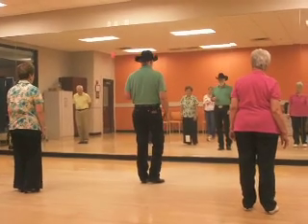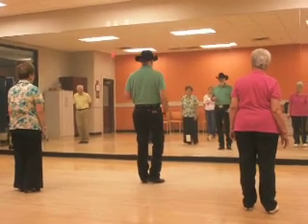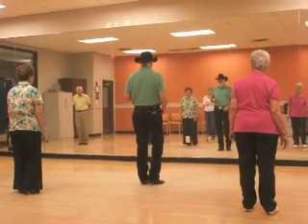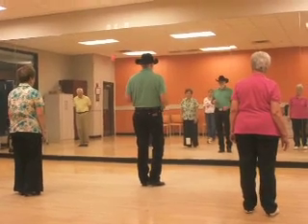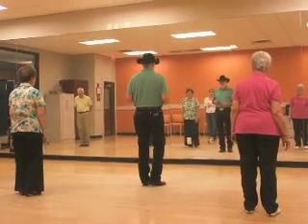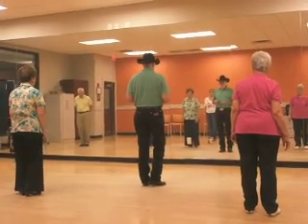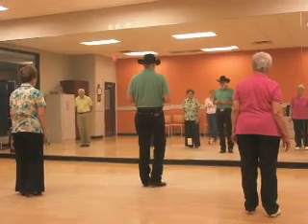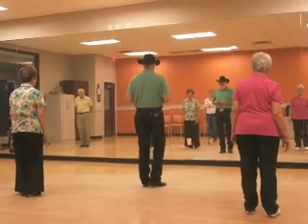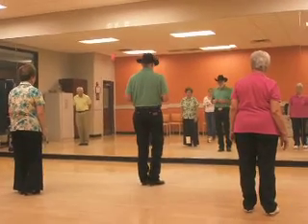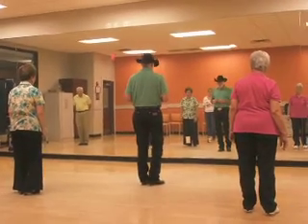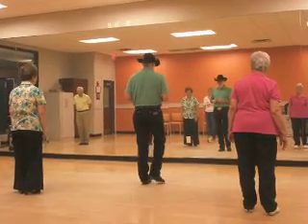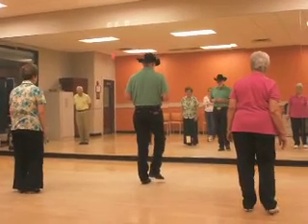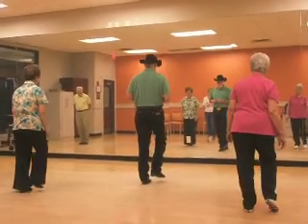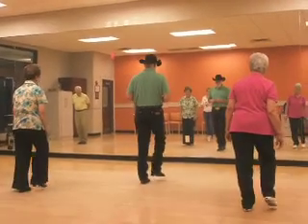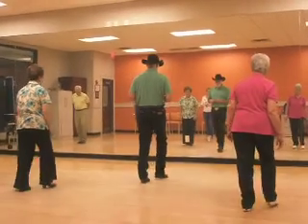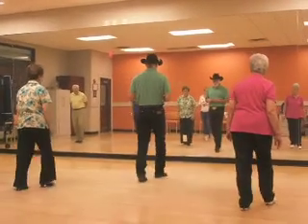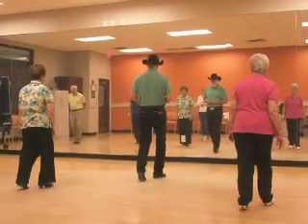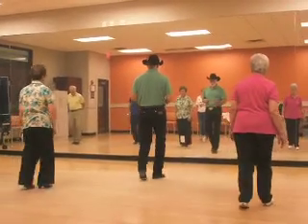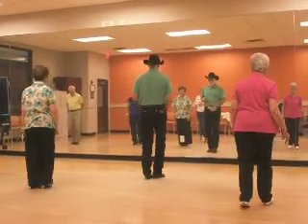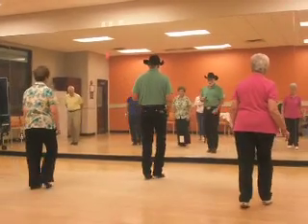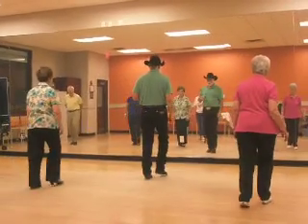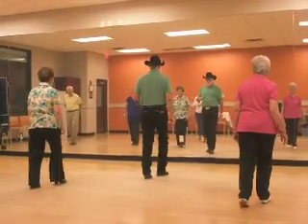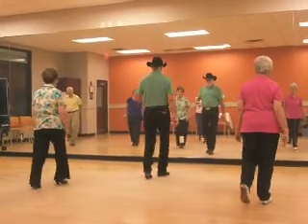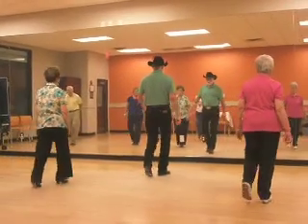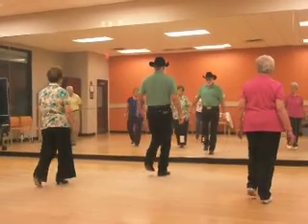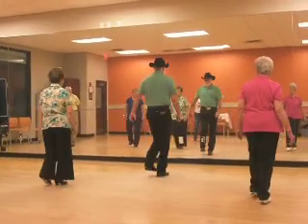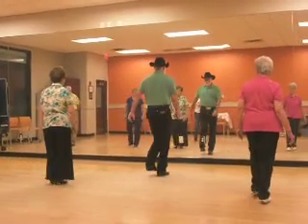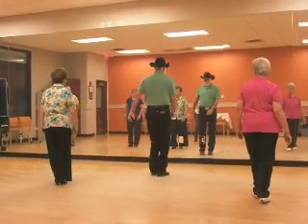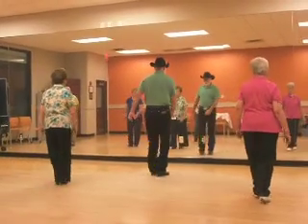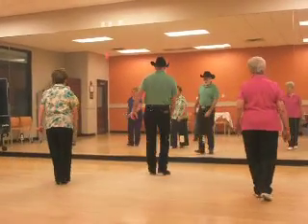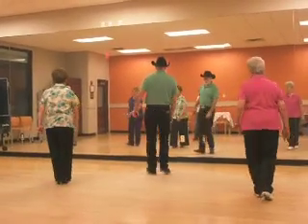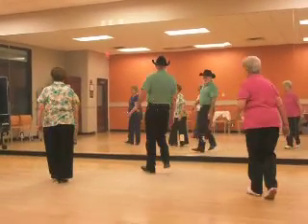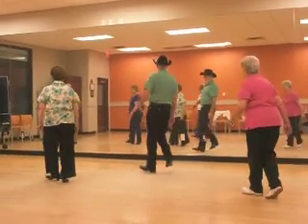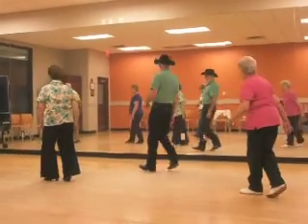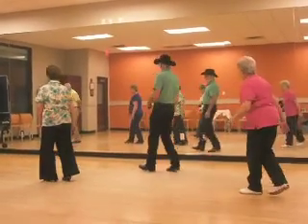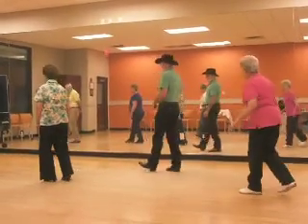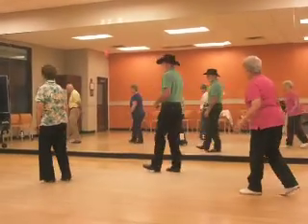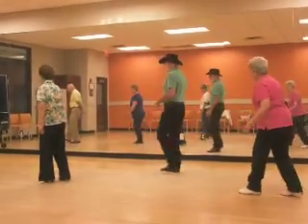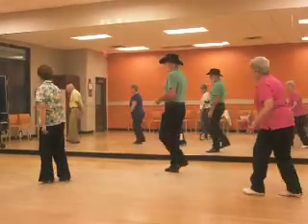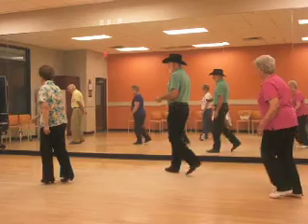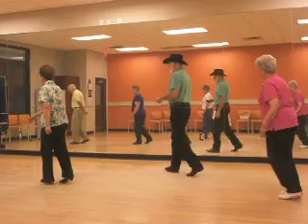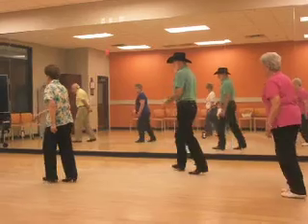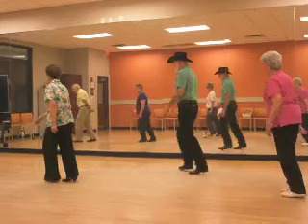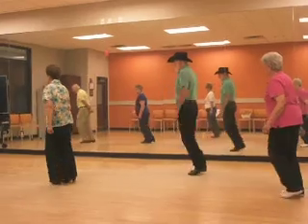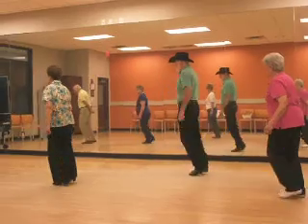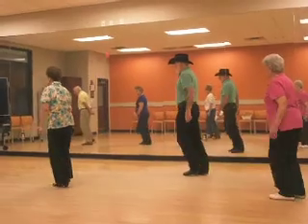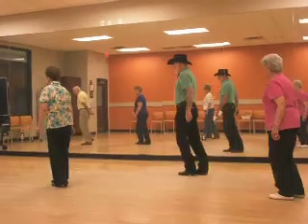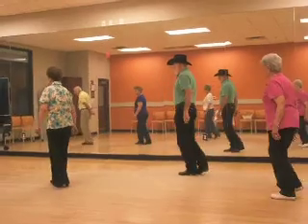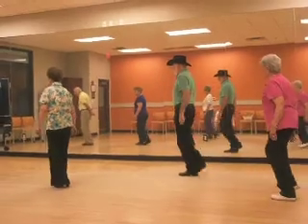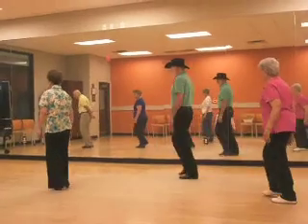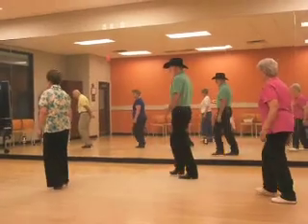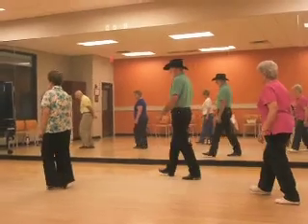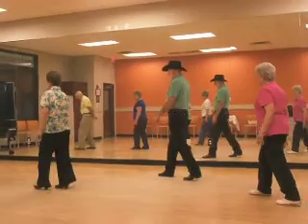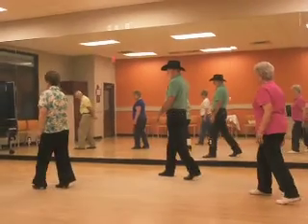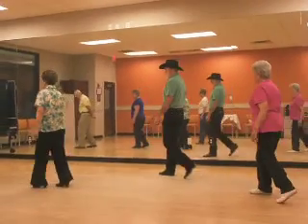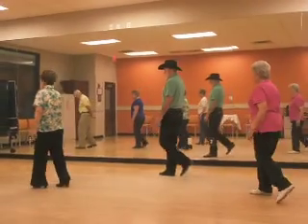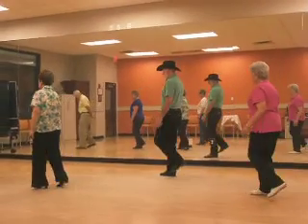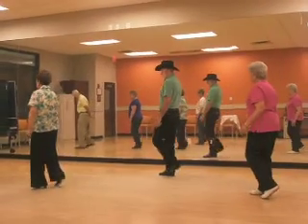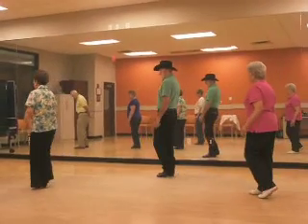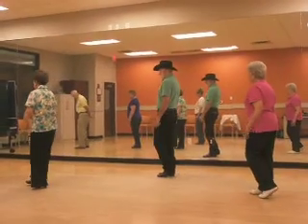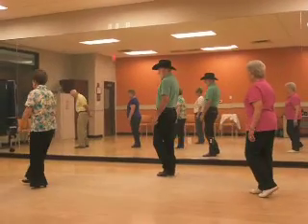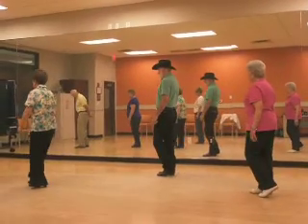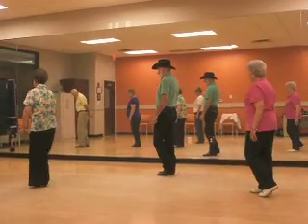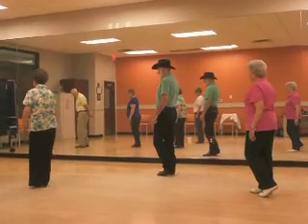Five, six, seven, triple. One, two, three, four. Coaster, step, step, touch.